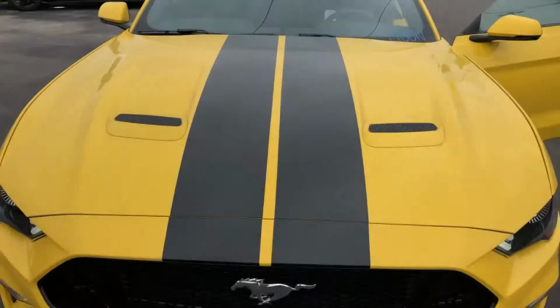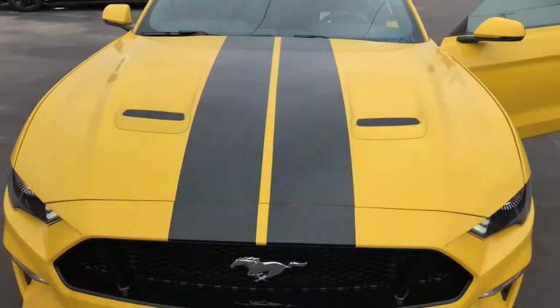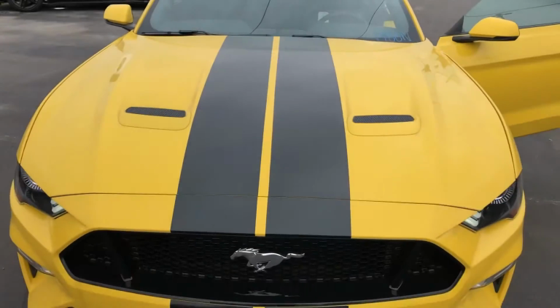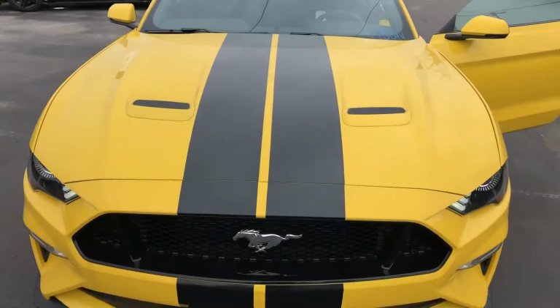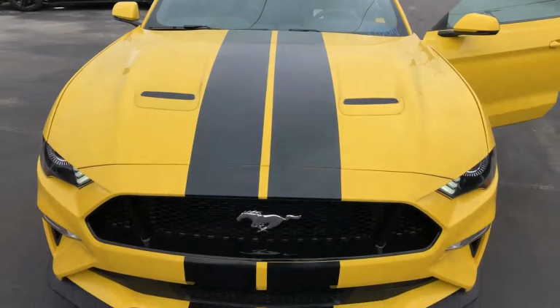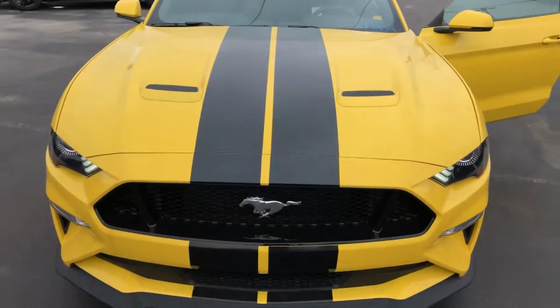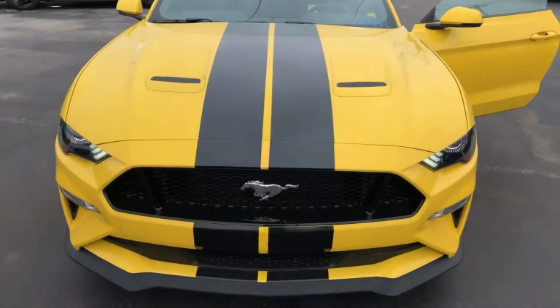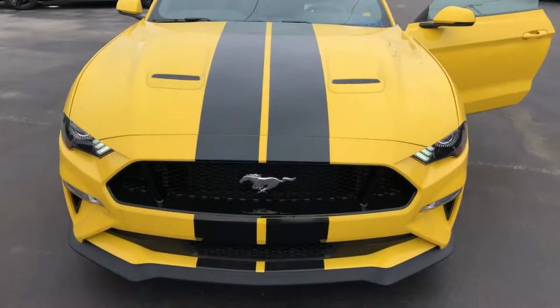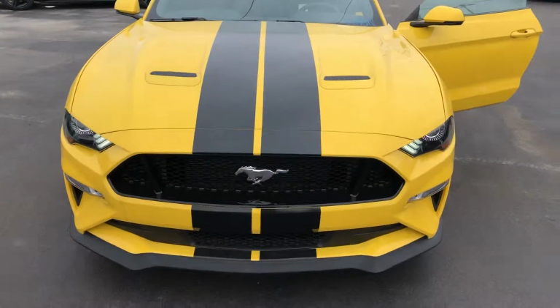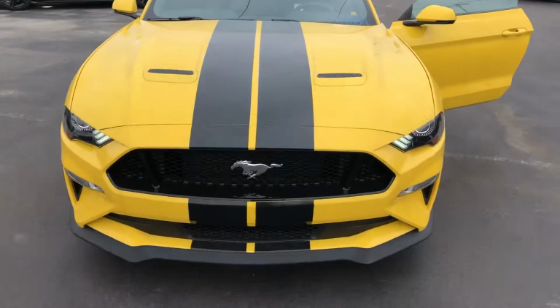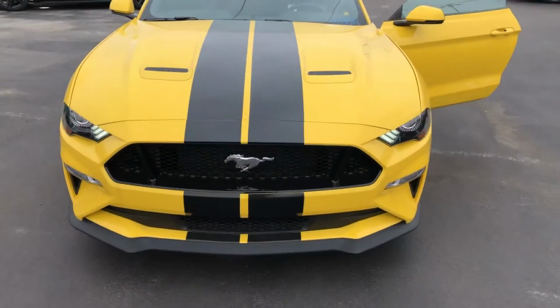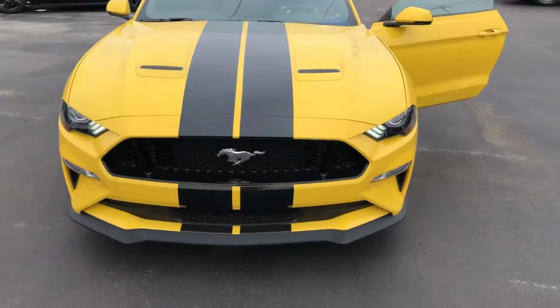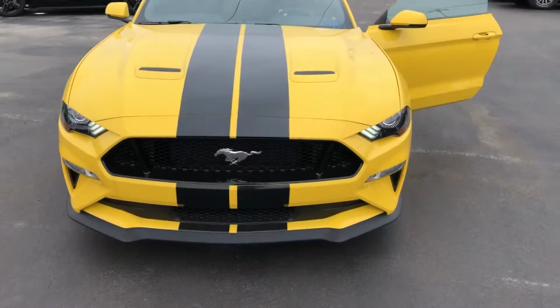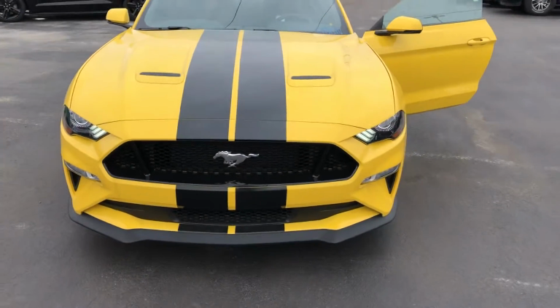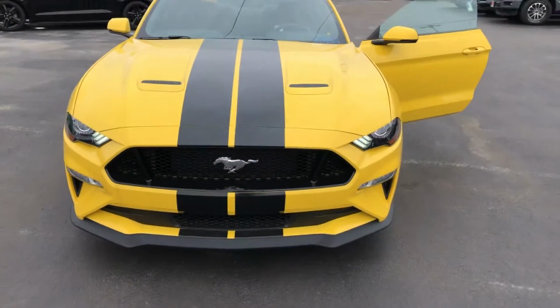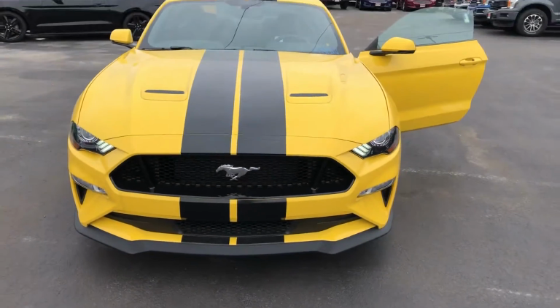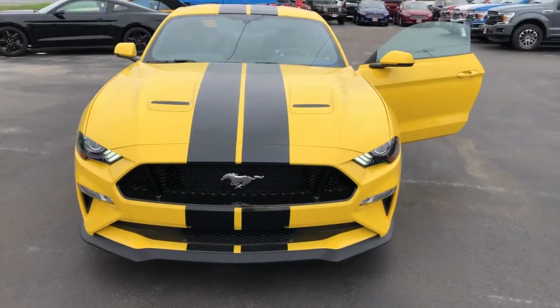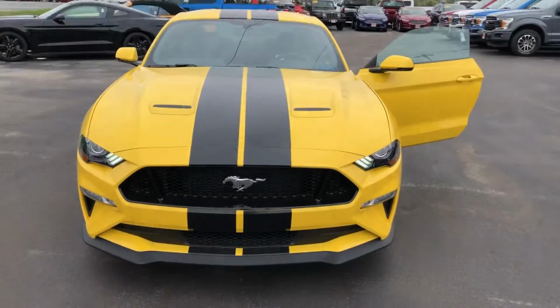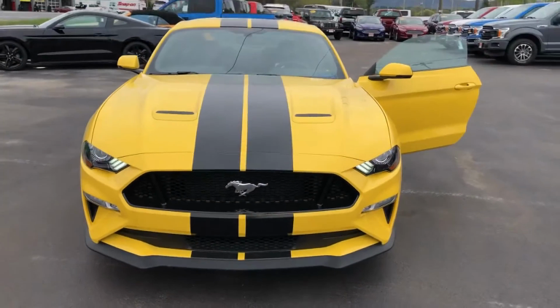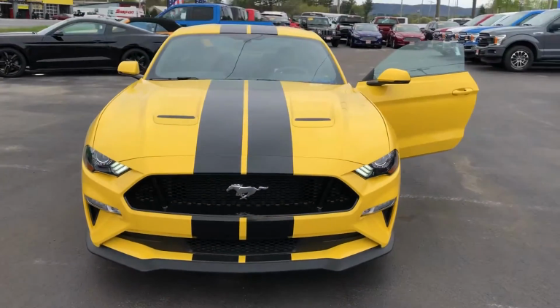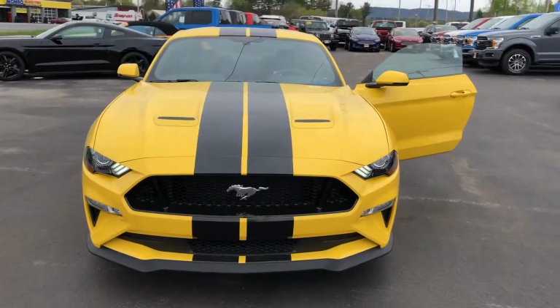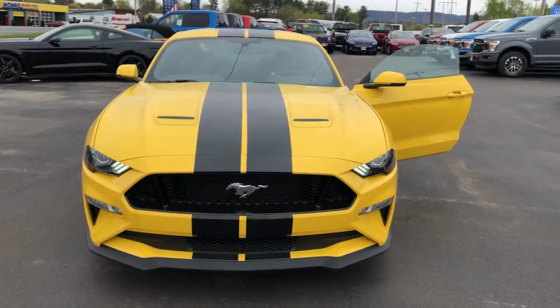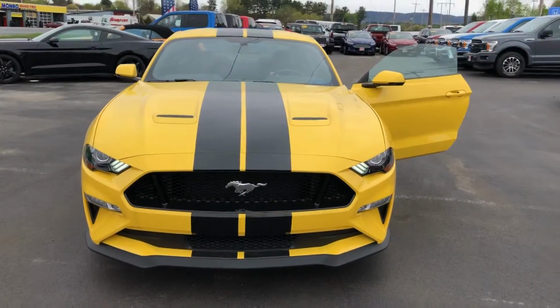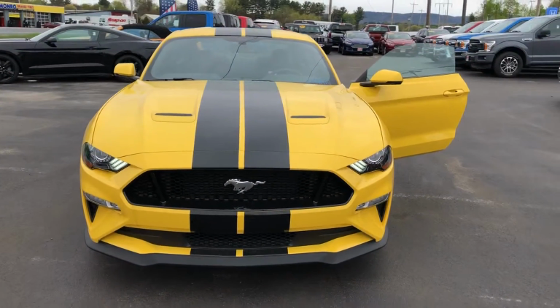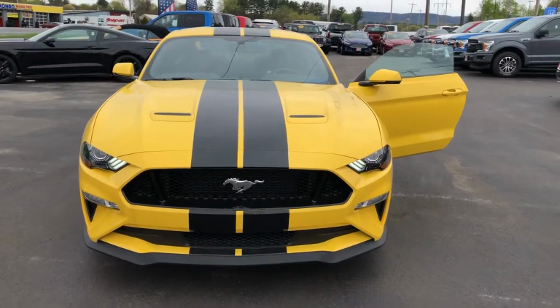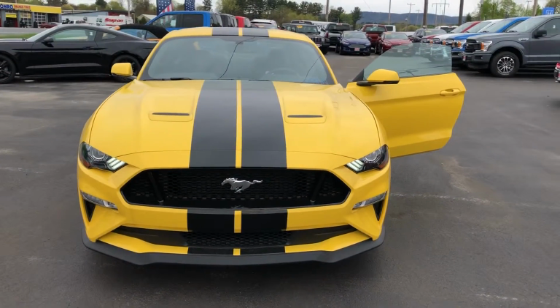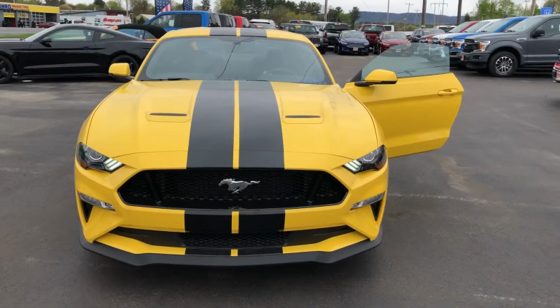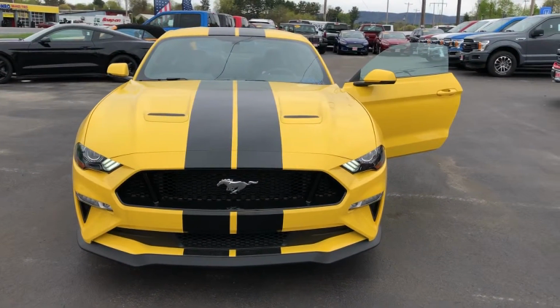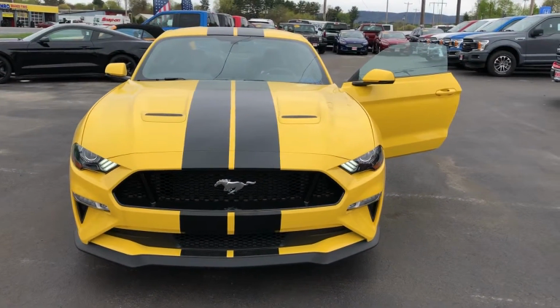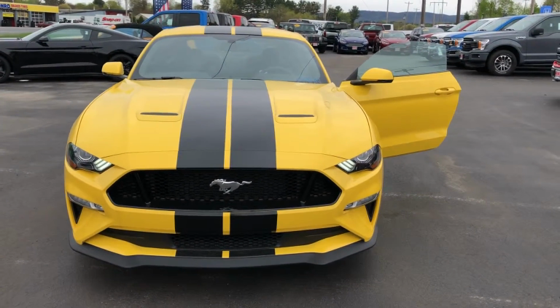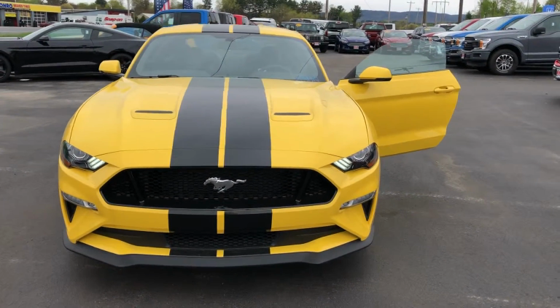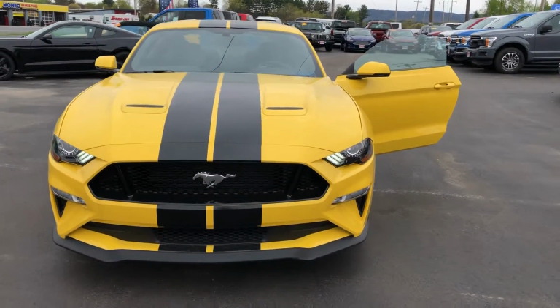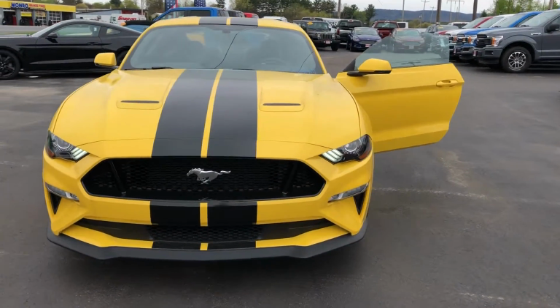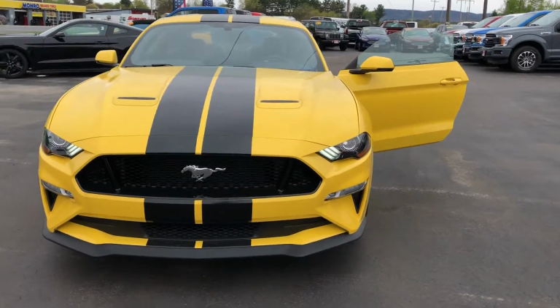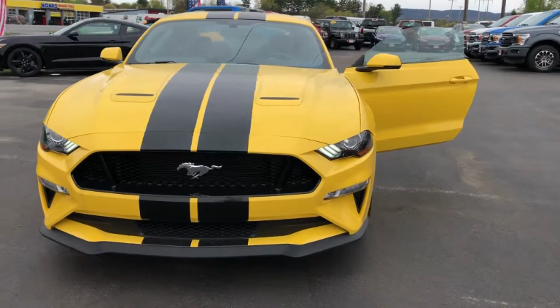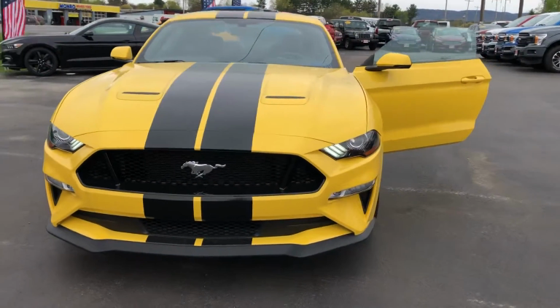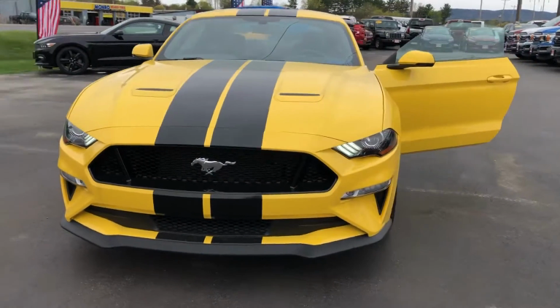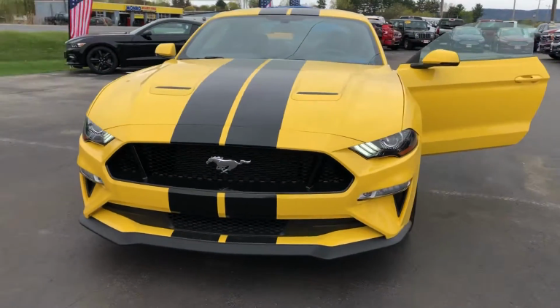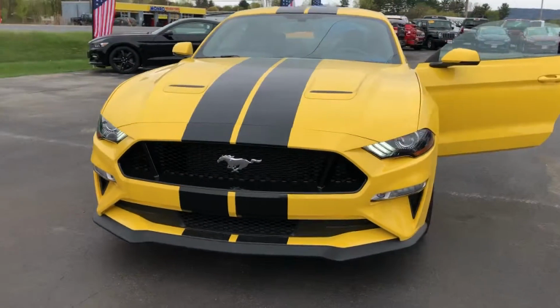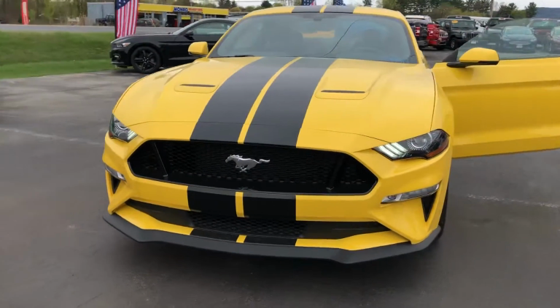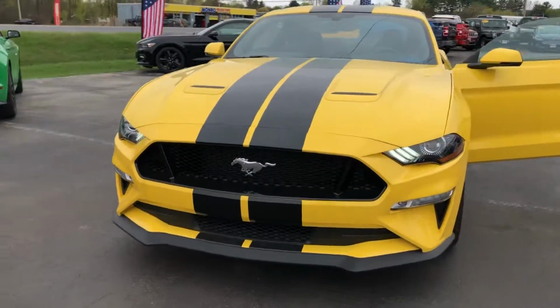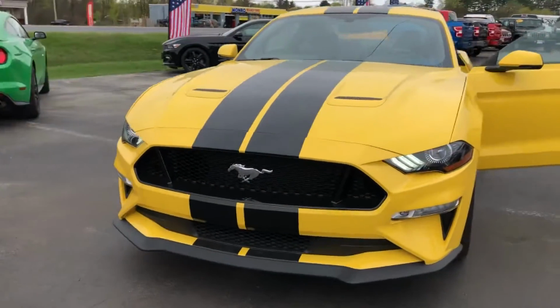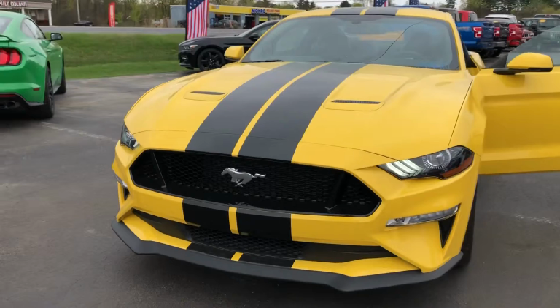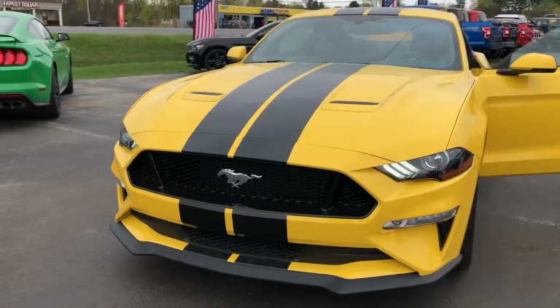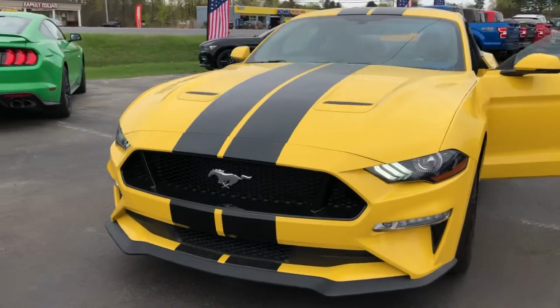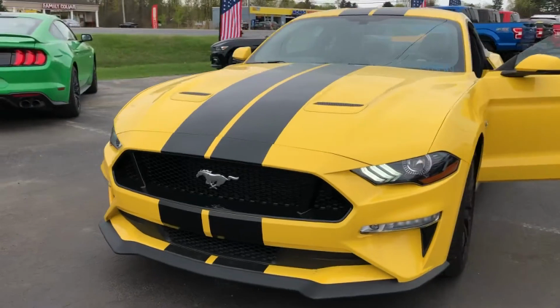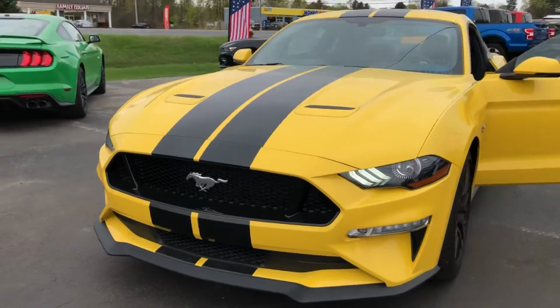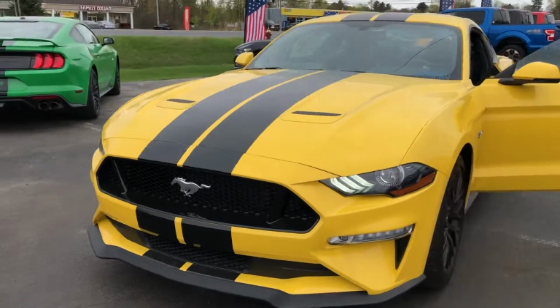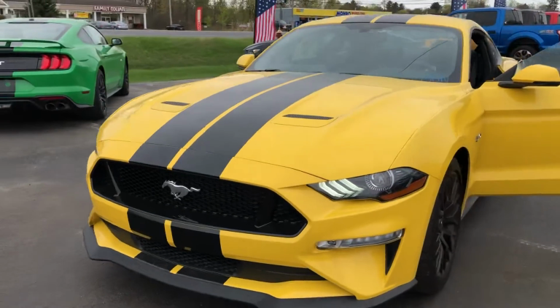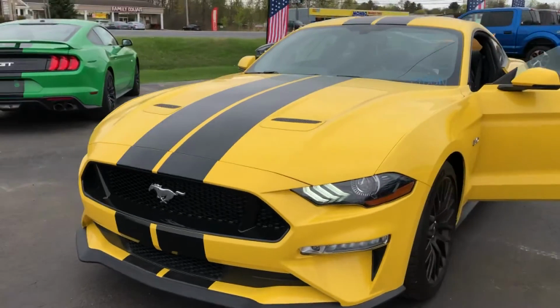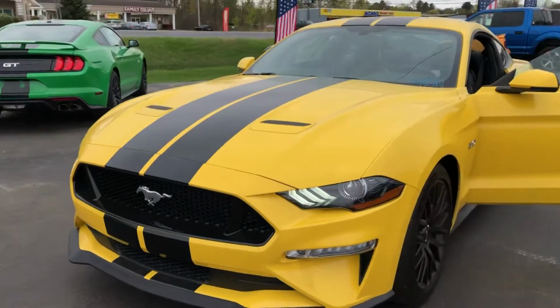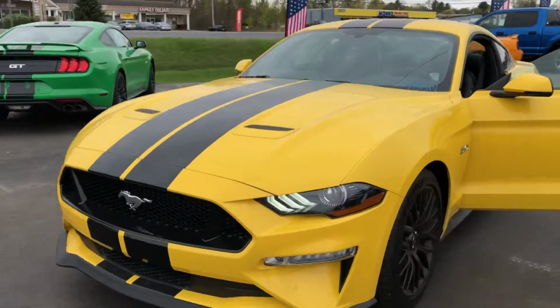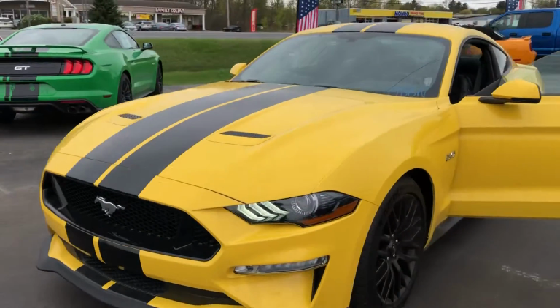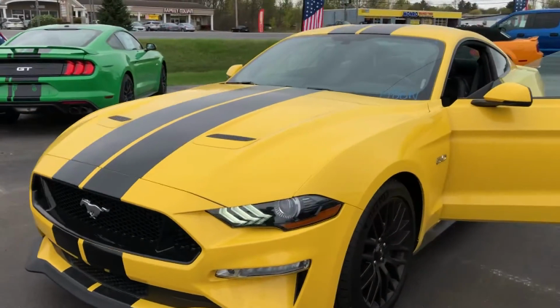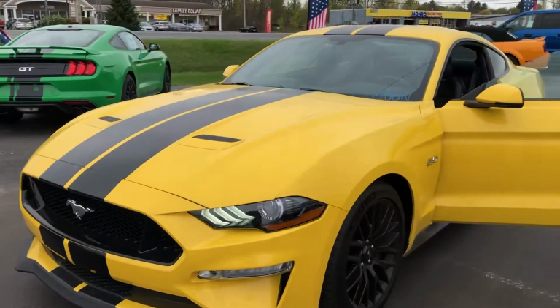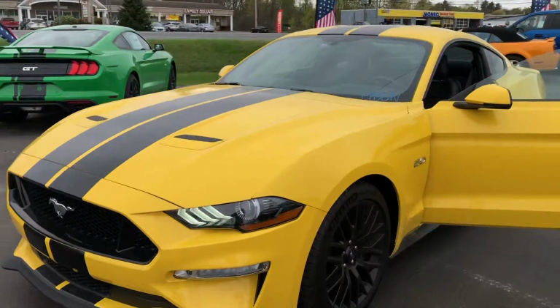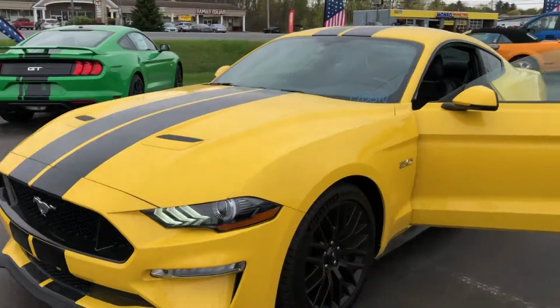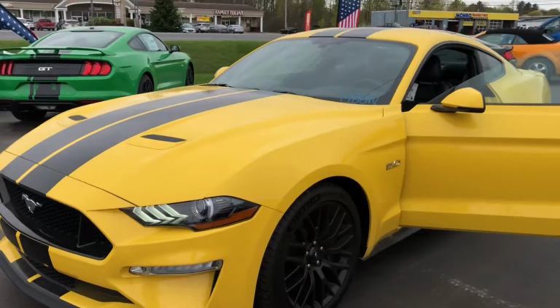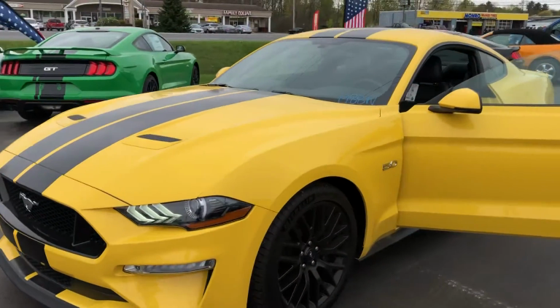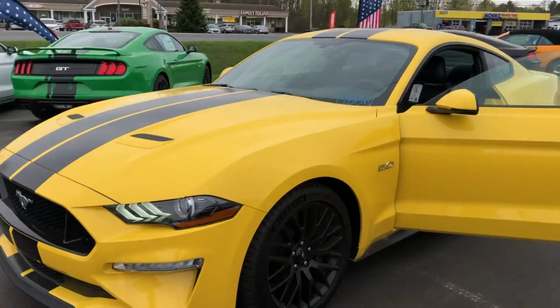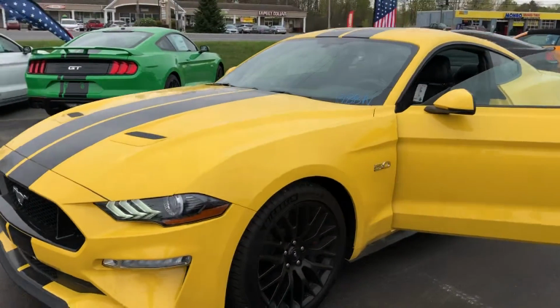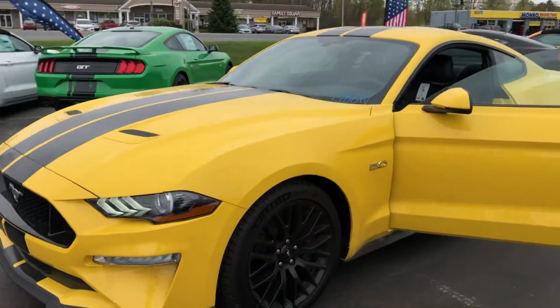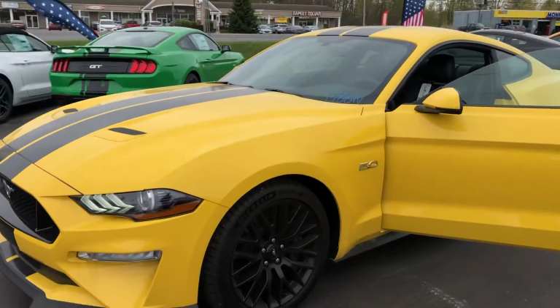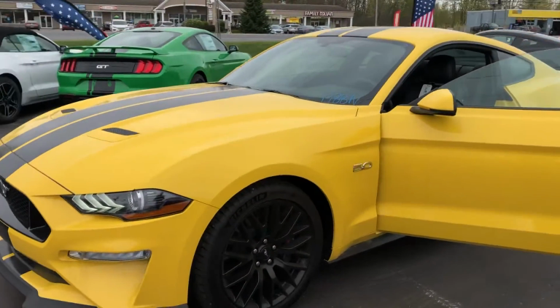Again, this is Matthew Brewster at Neamer Ford with a 2018 Mustang 5.0.